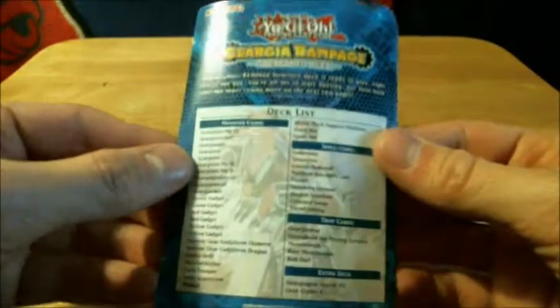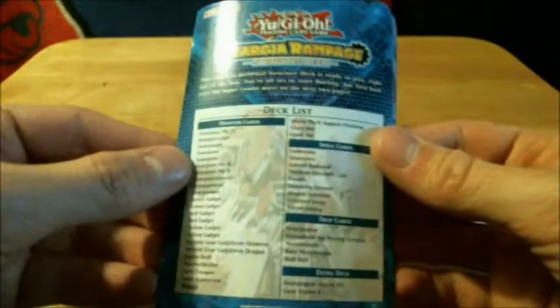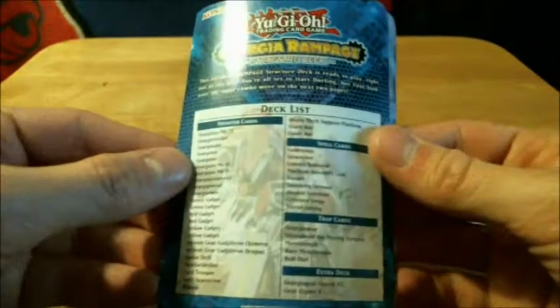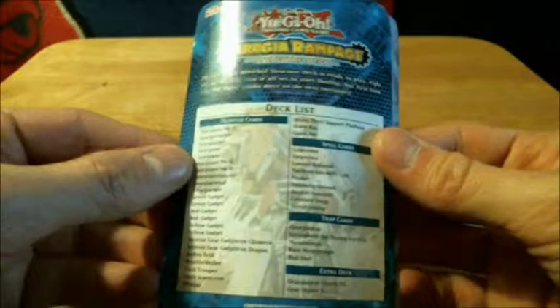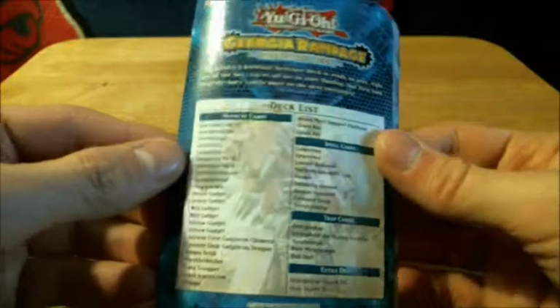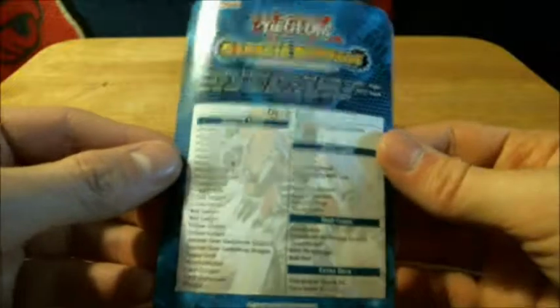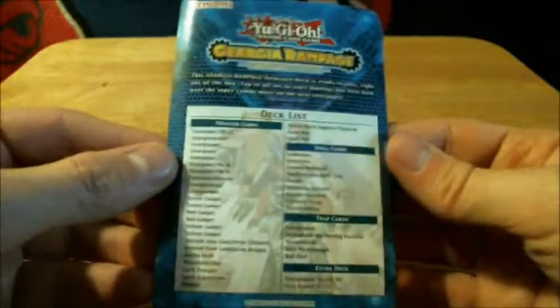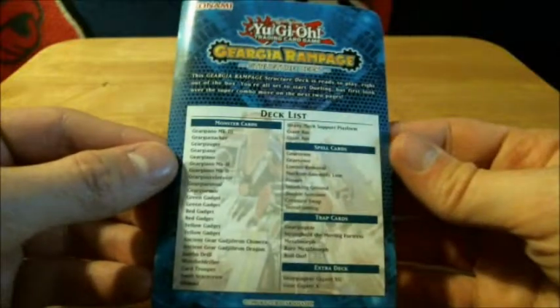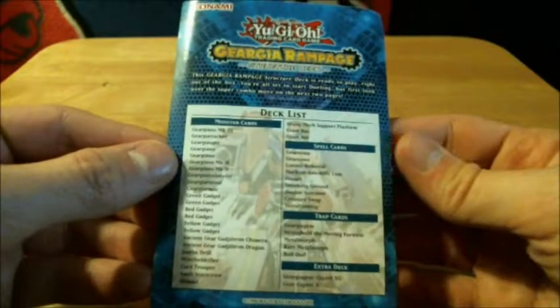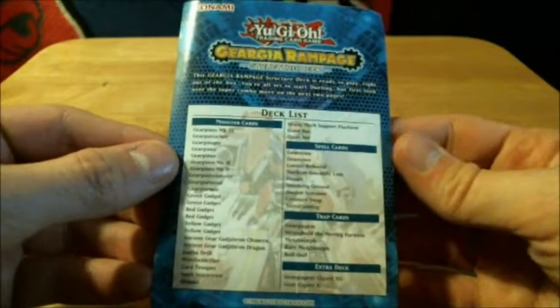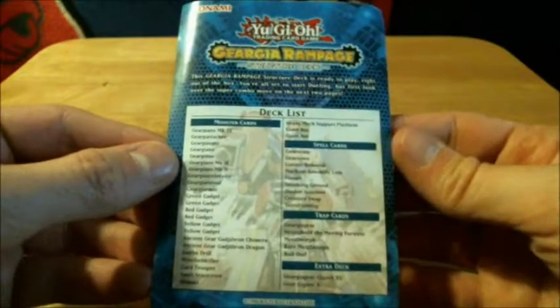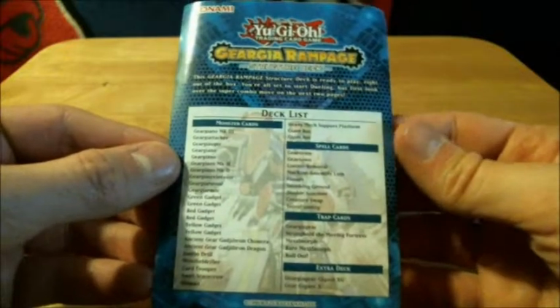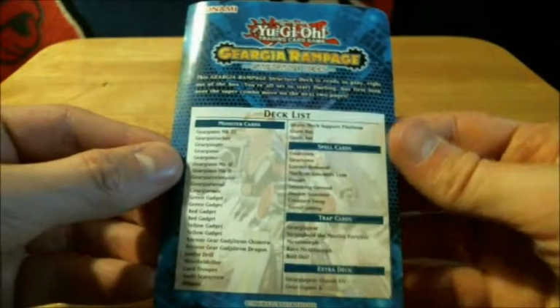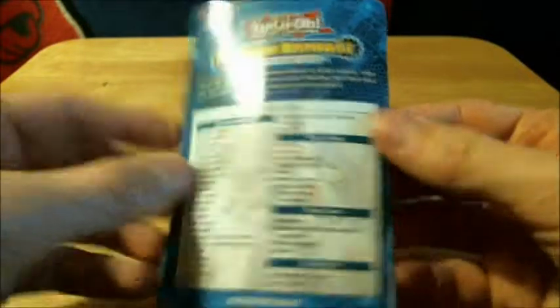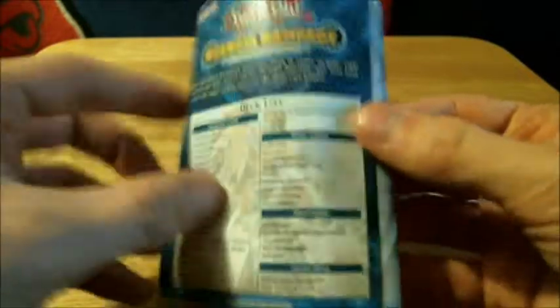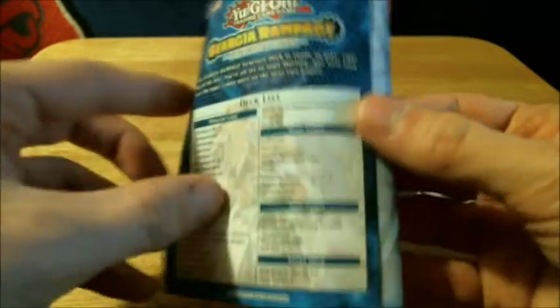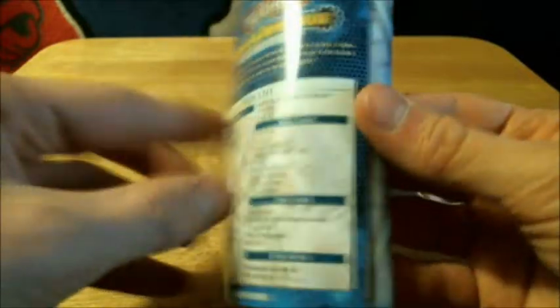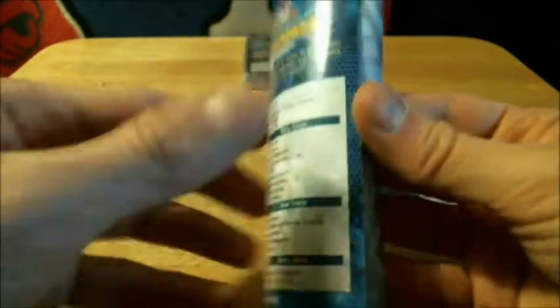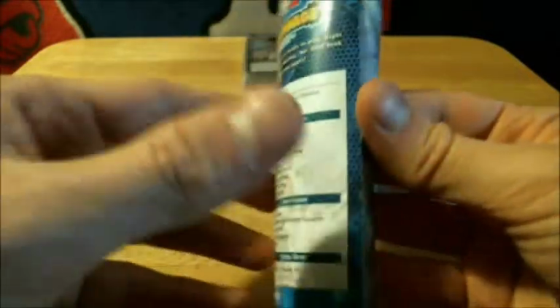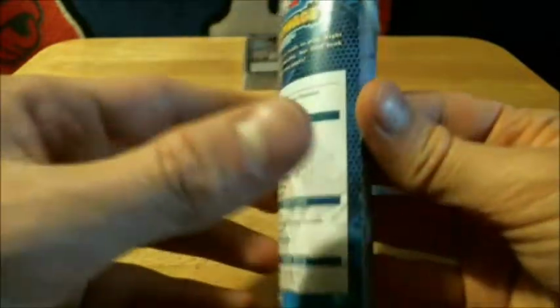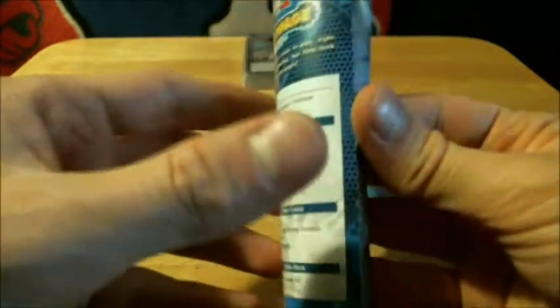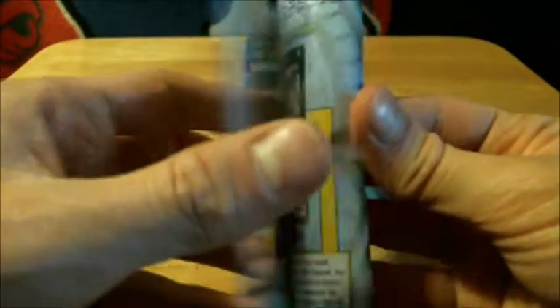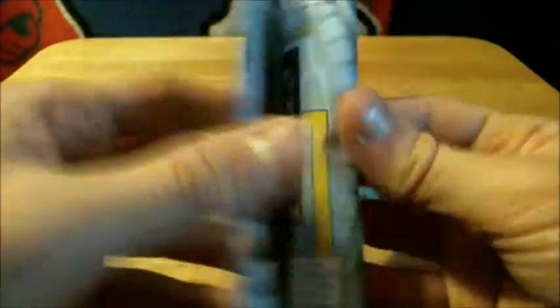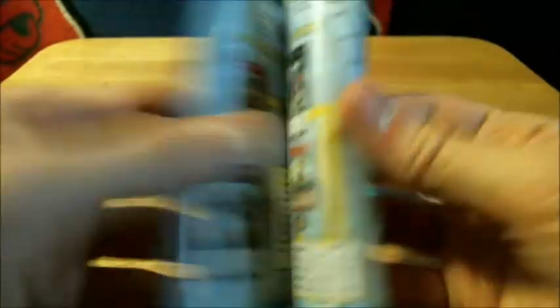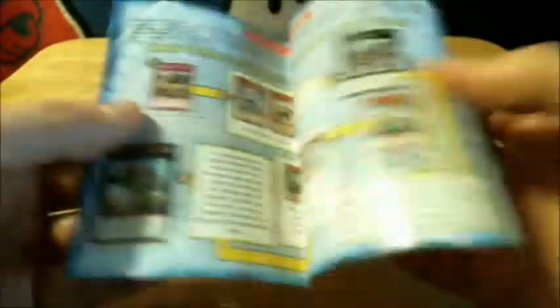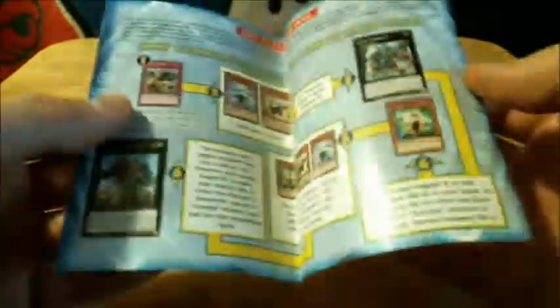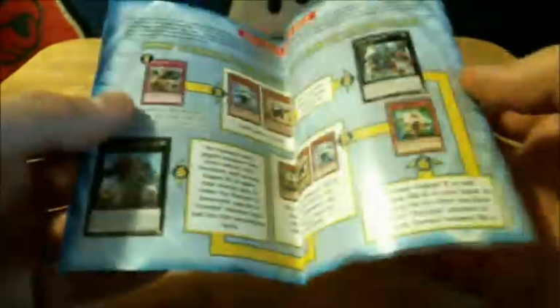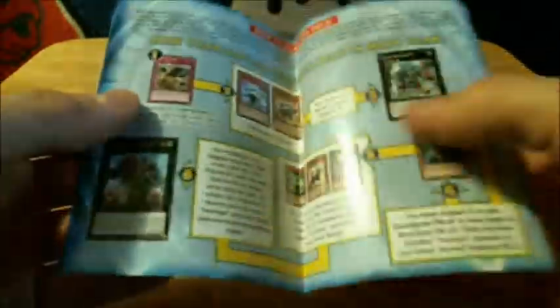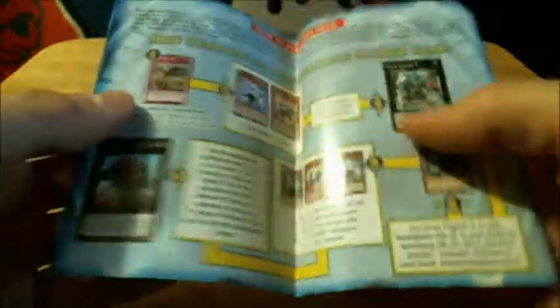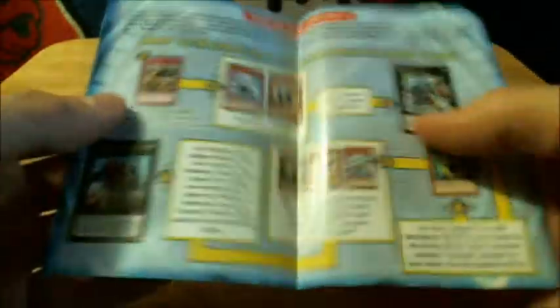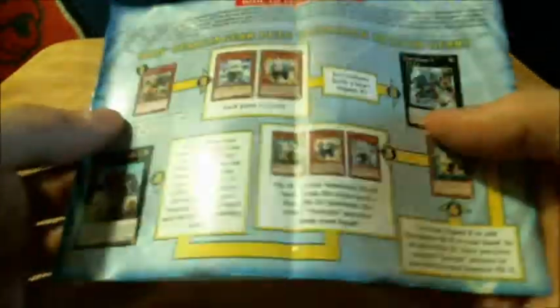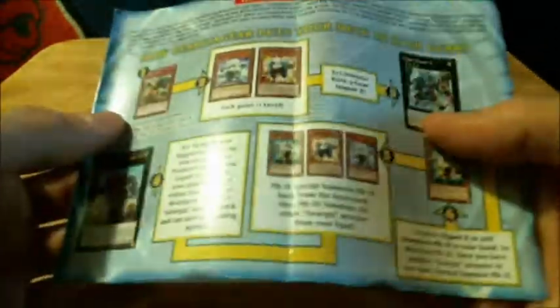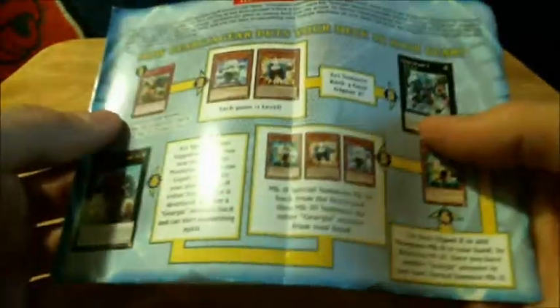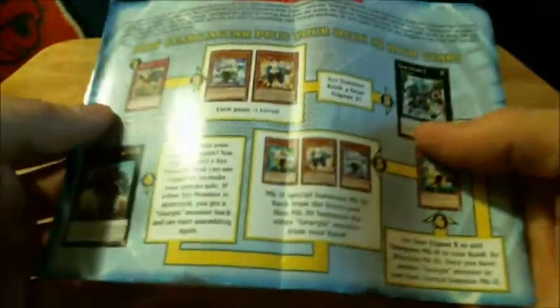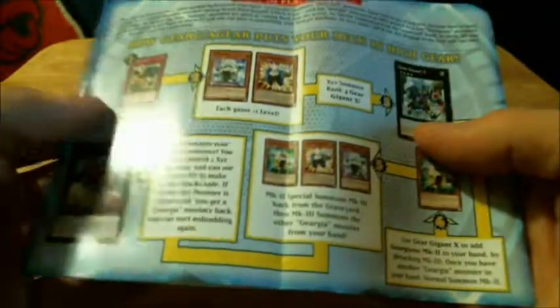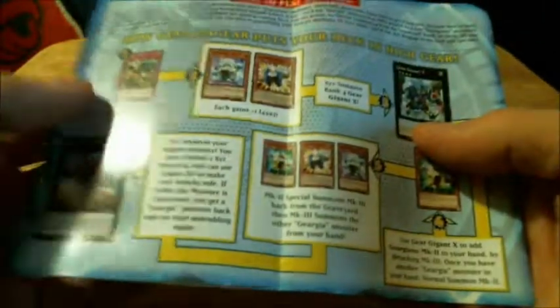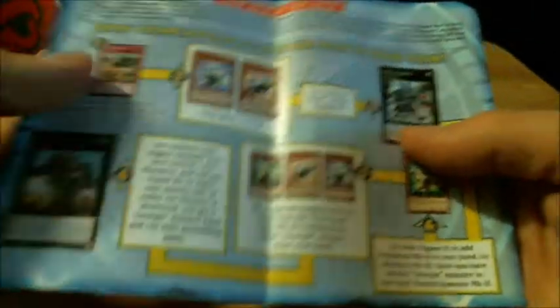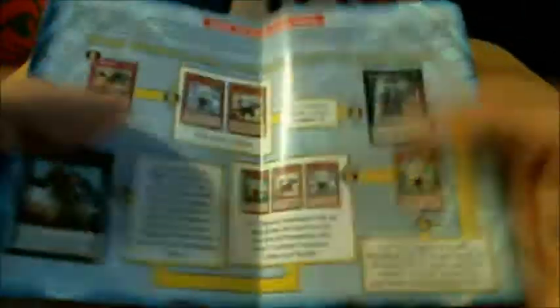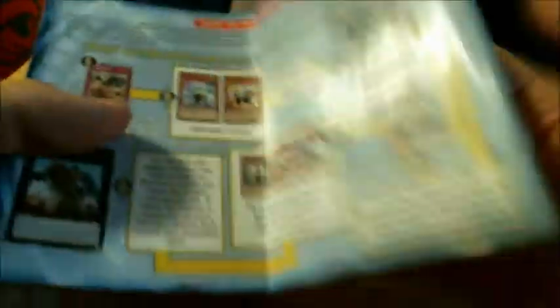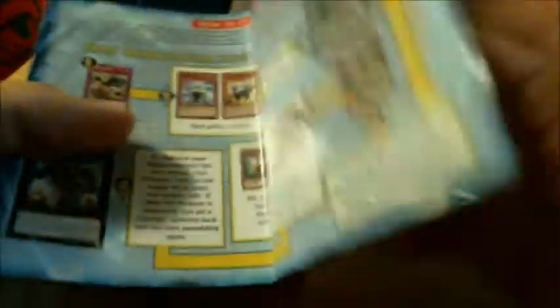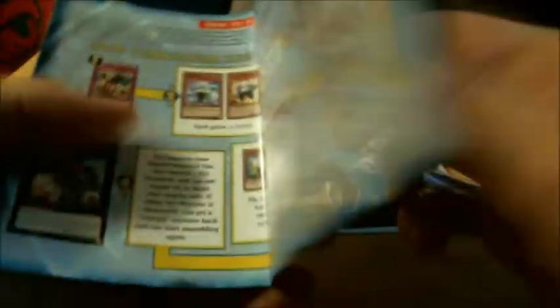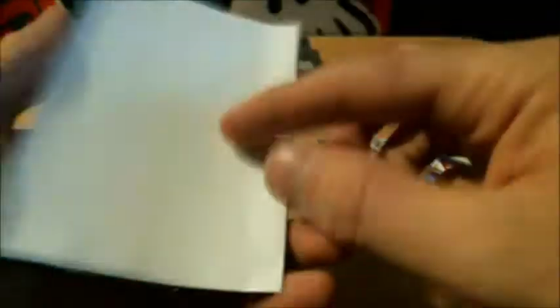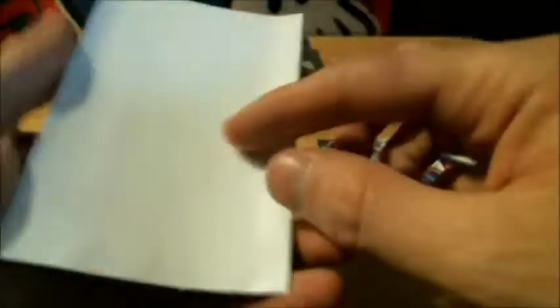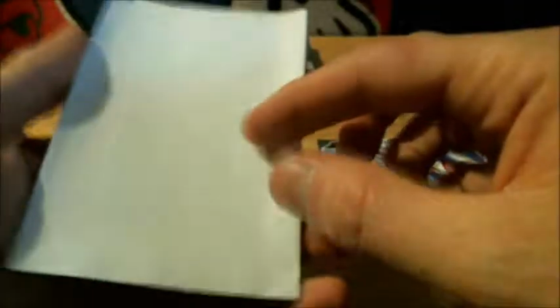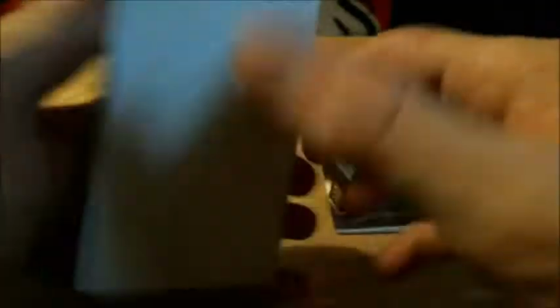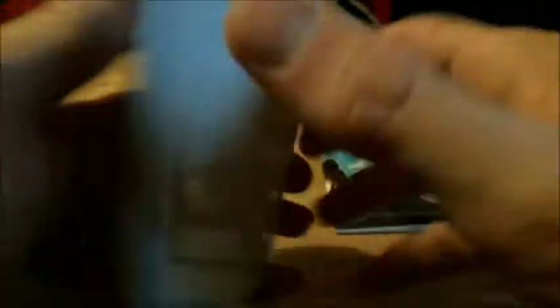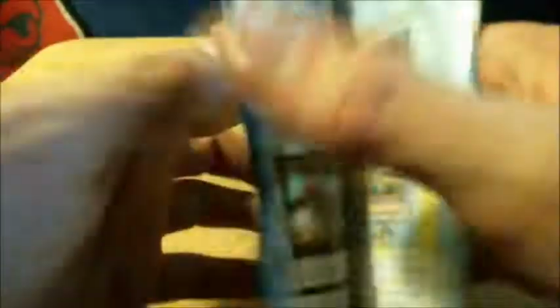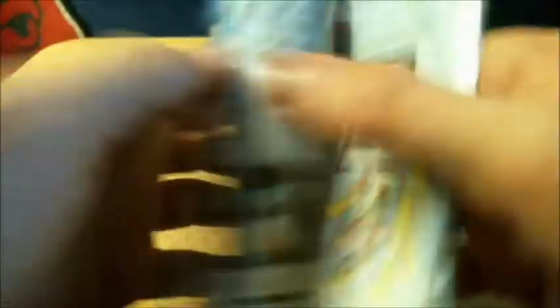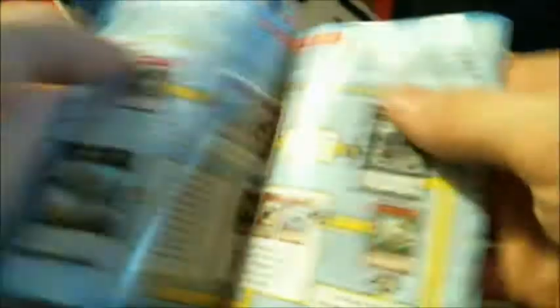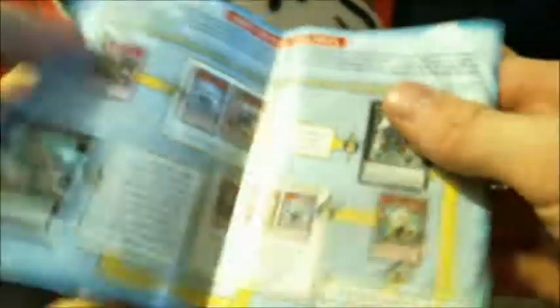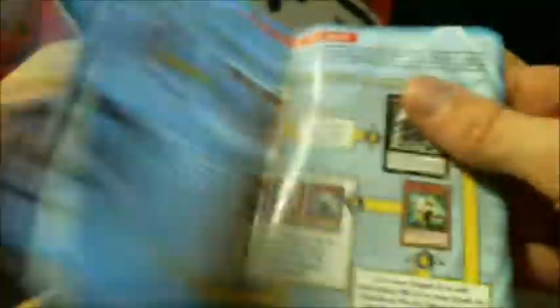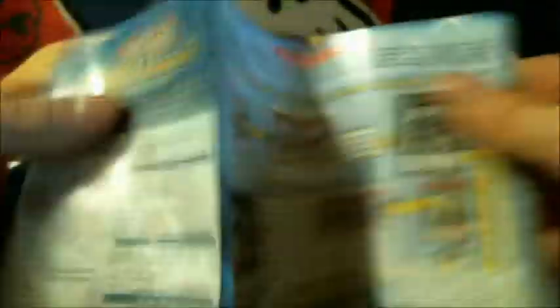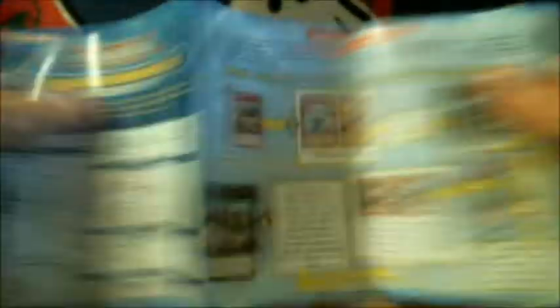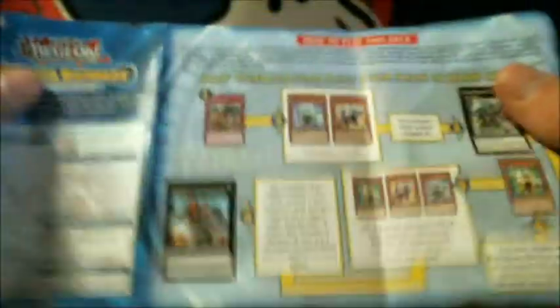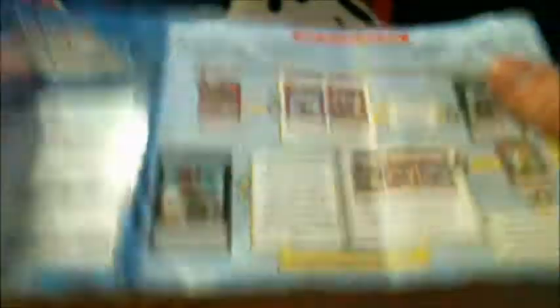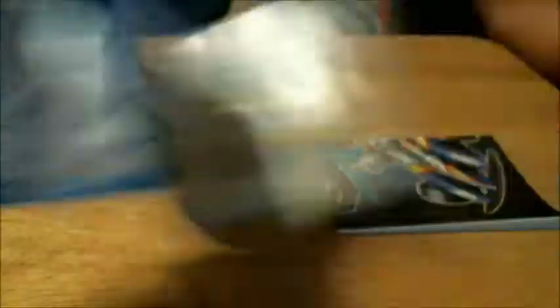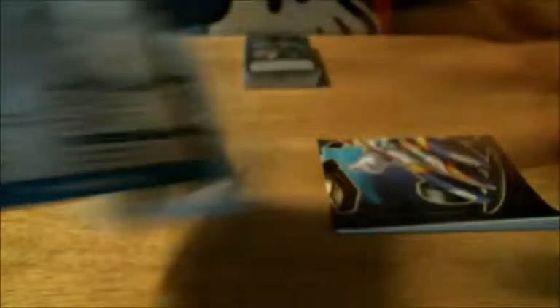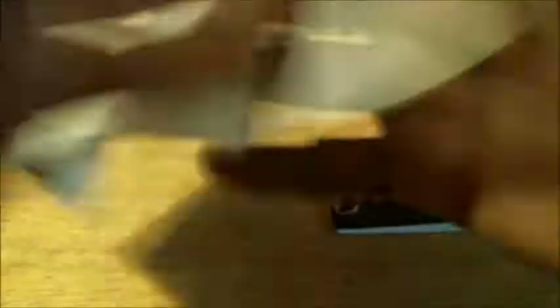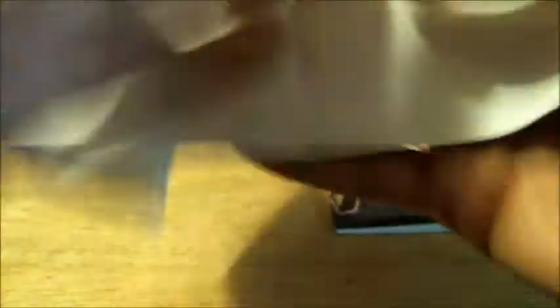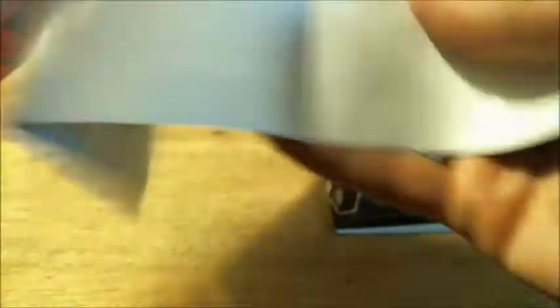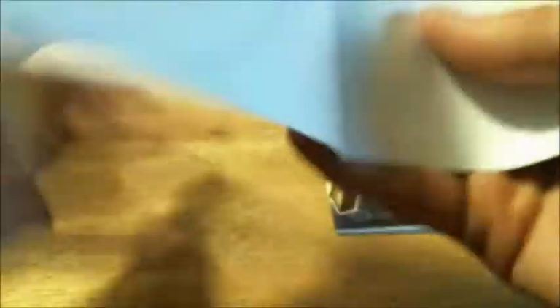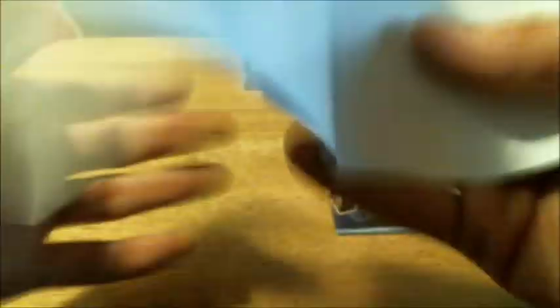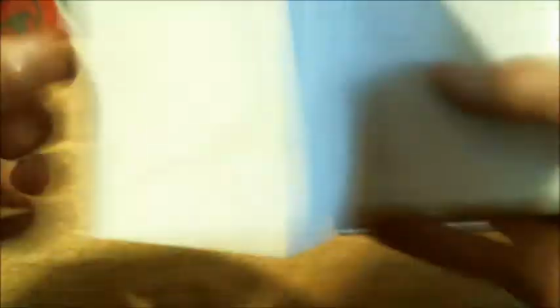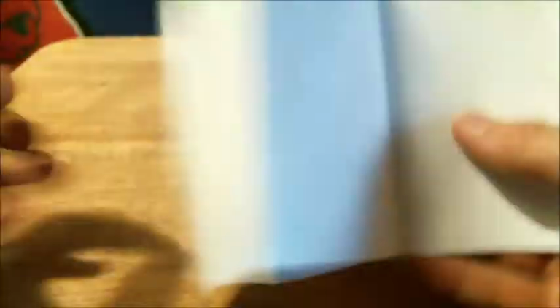I don't know why they give you an extra deck list since it's already been printed in the back. Oh, this is probably the dueling guide — that's probably why.